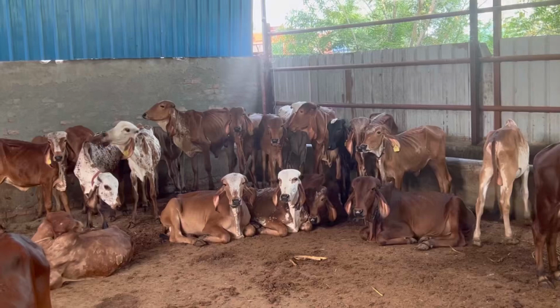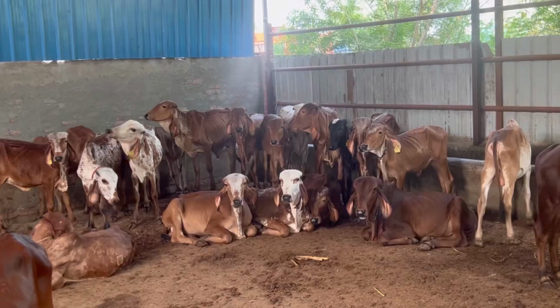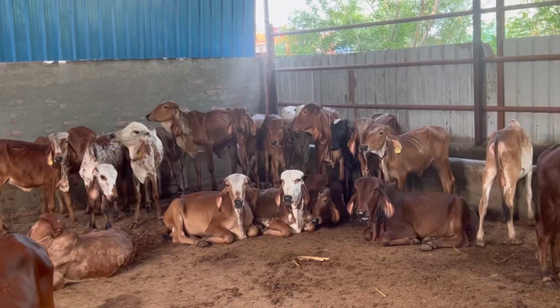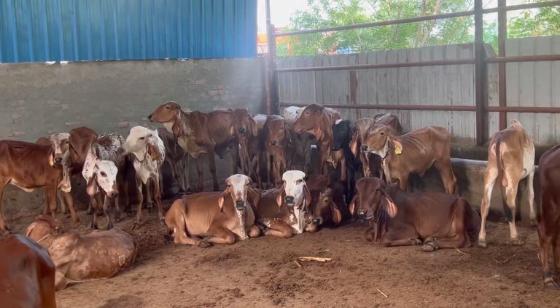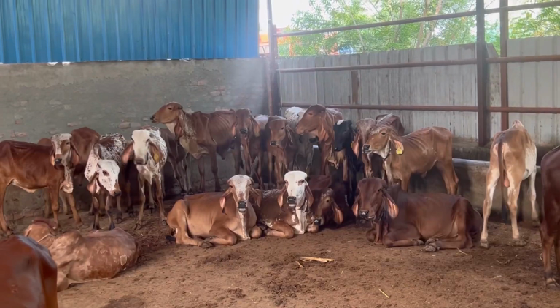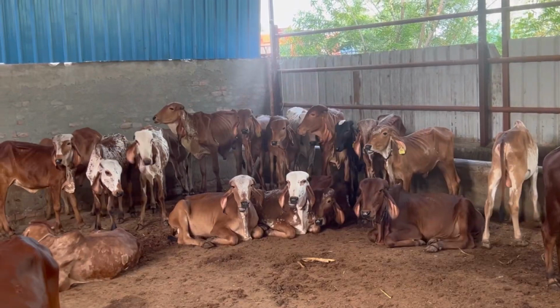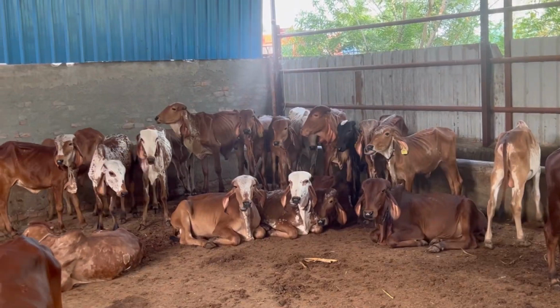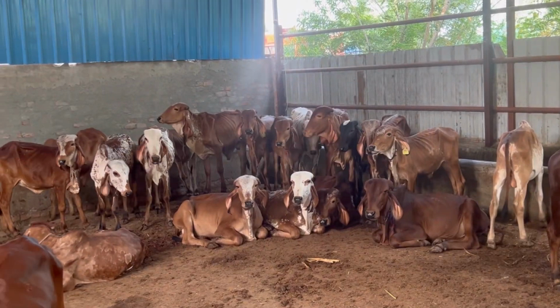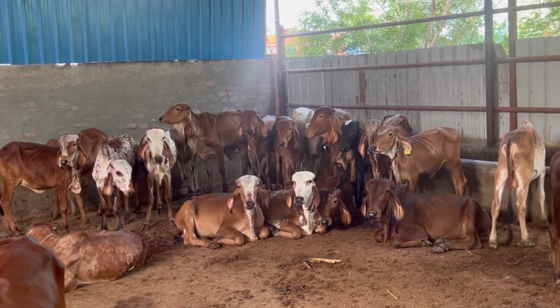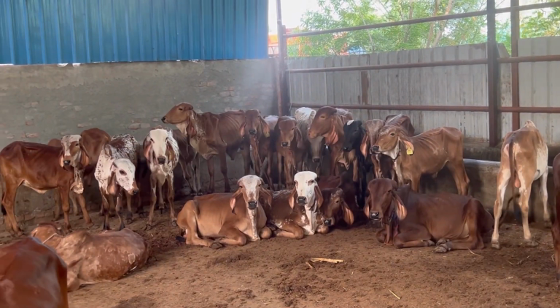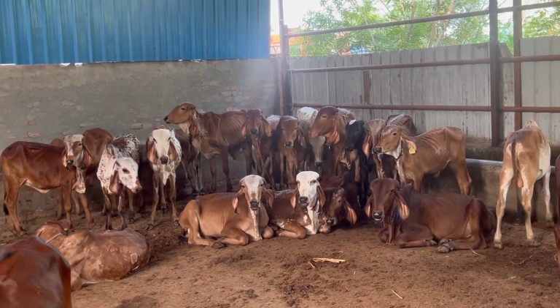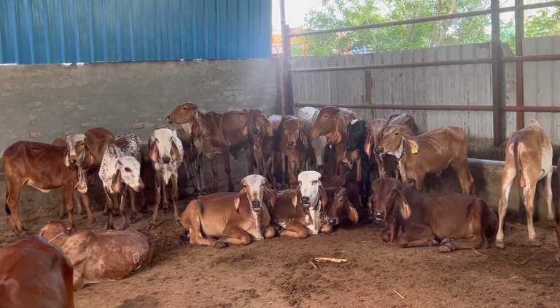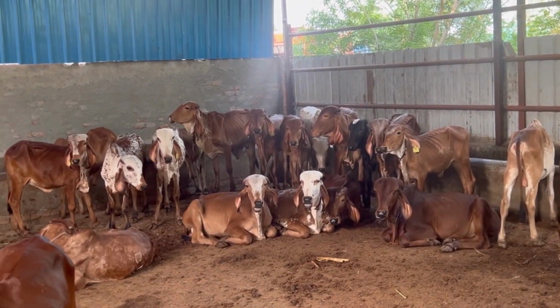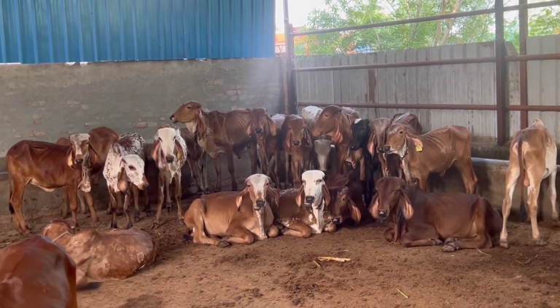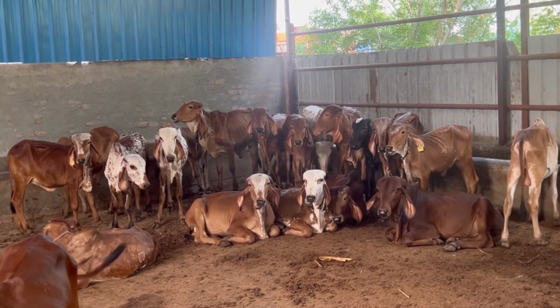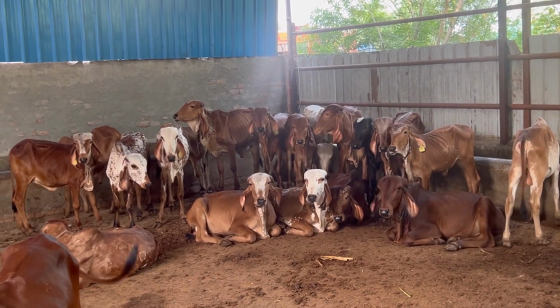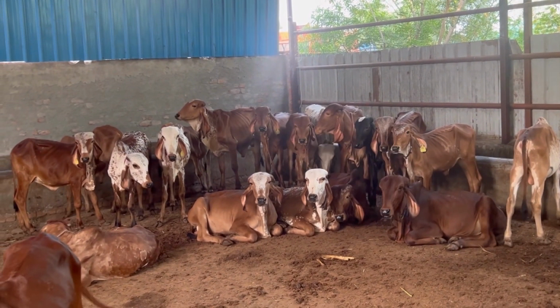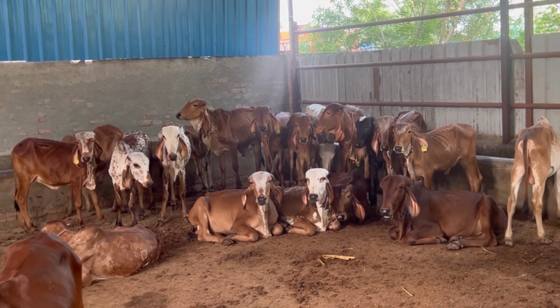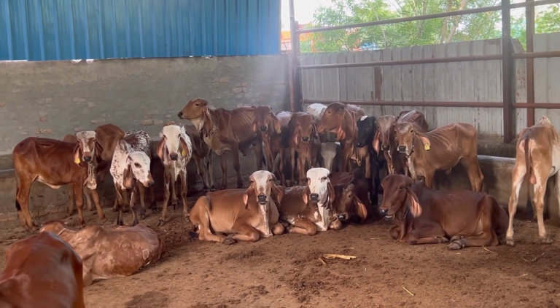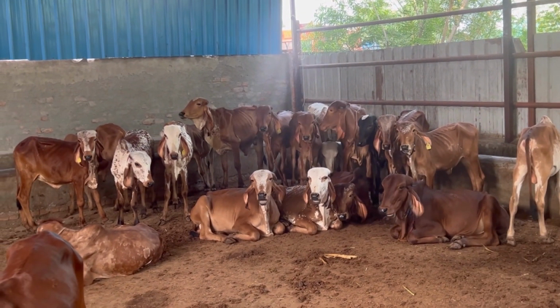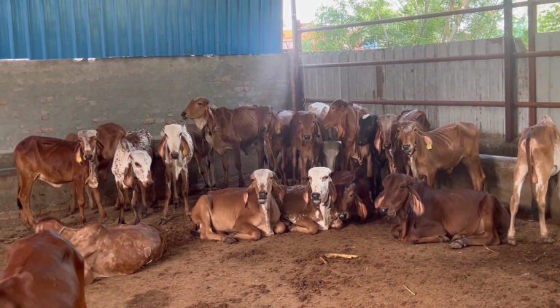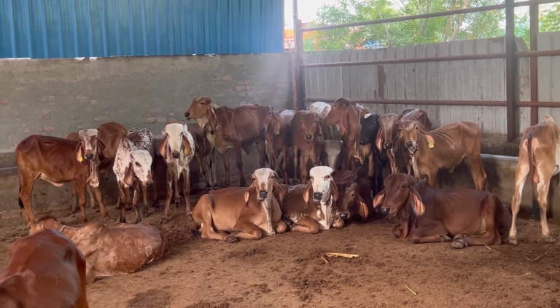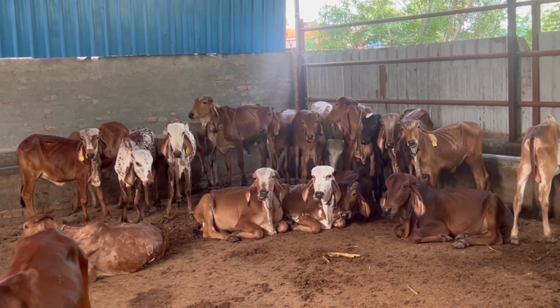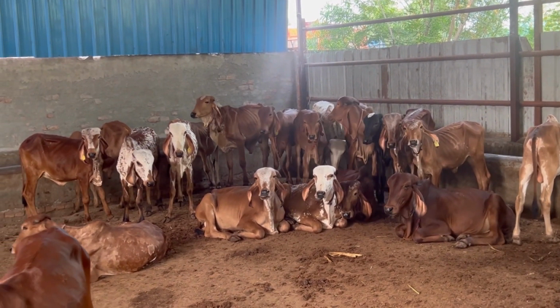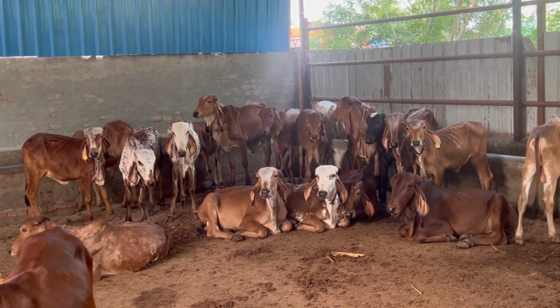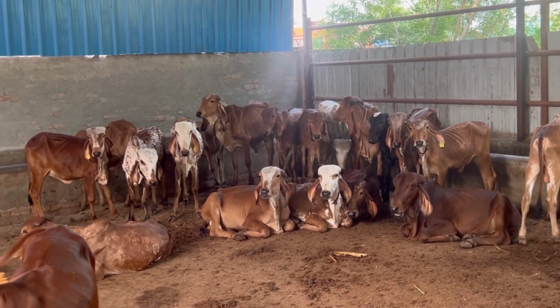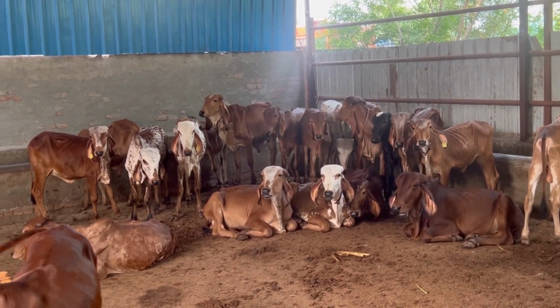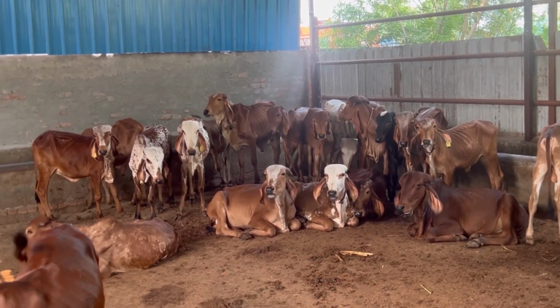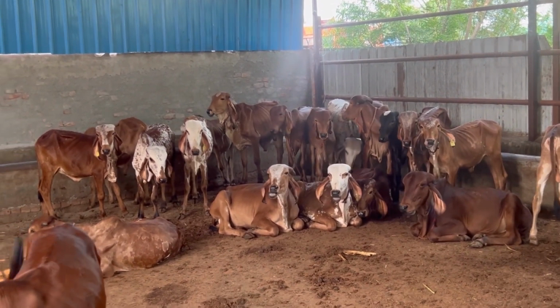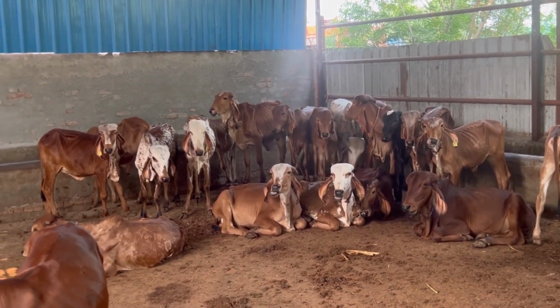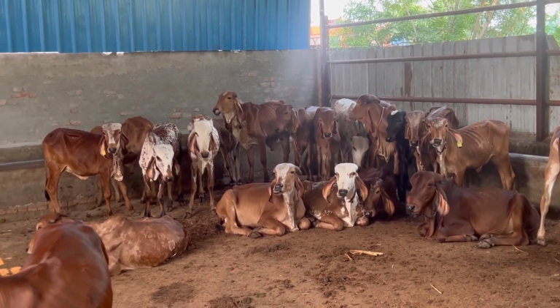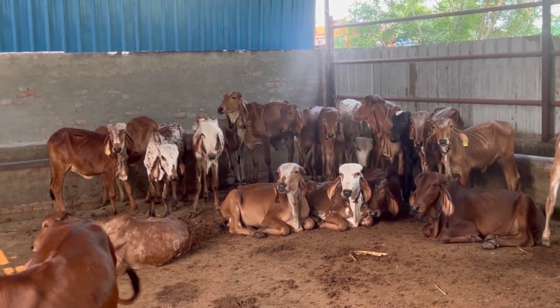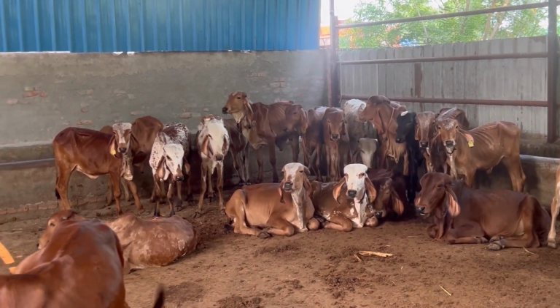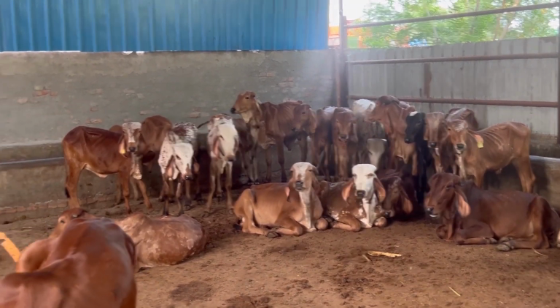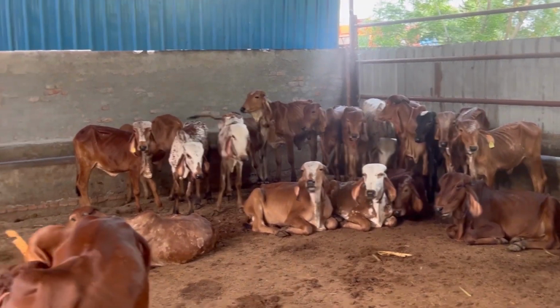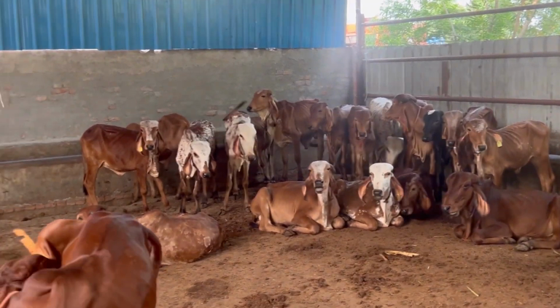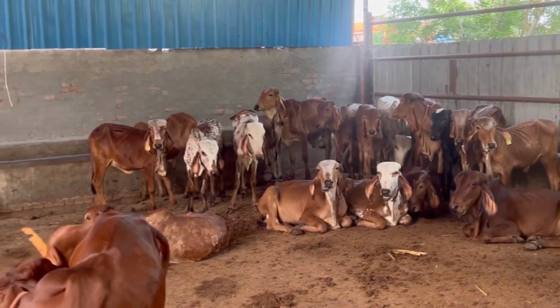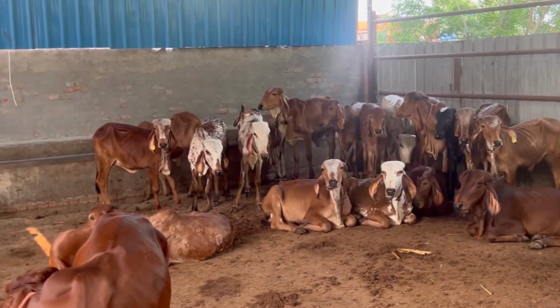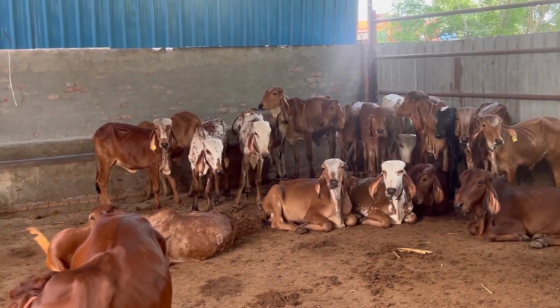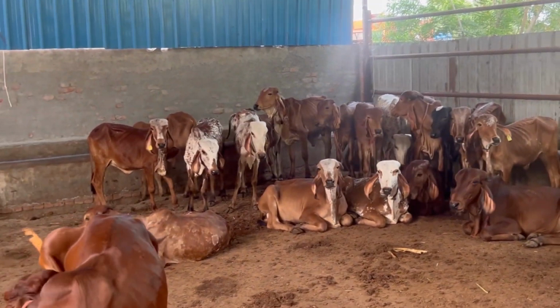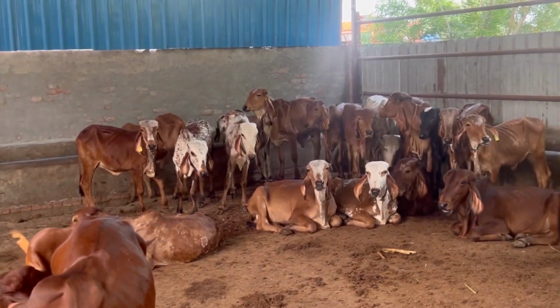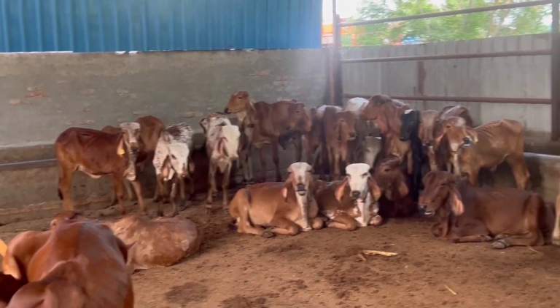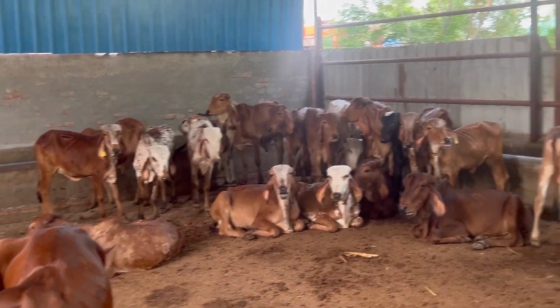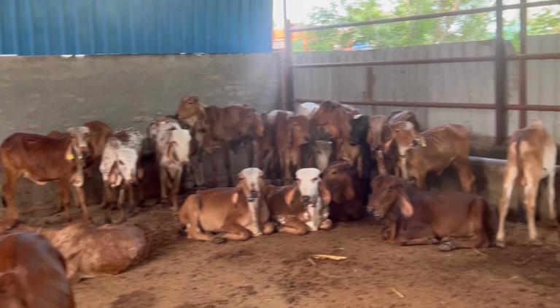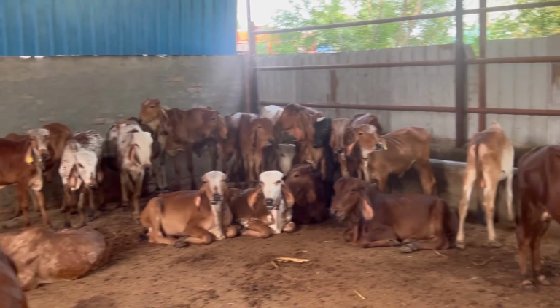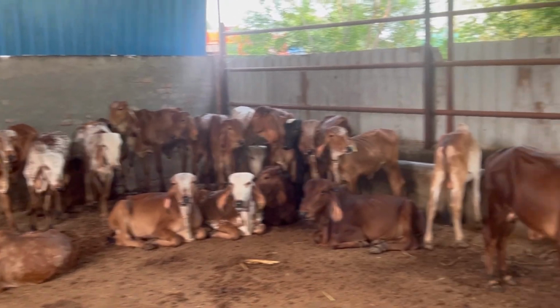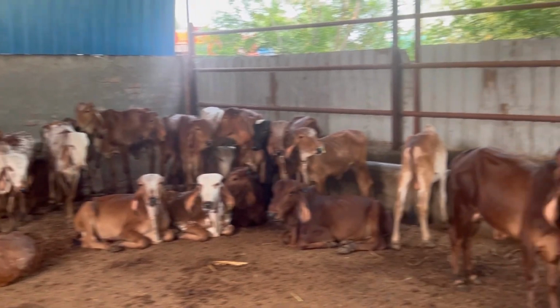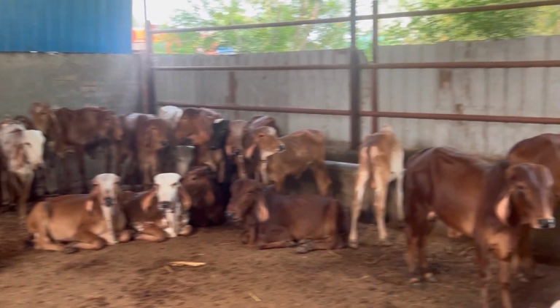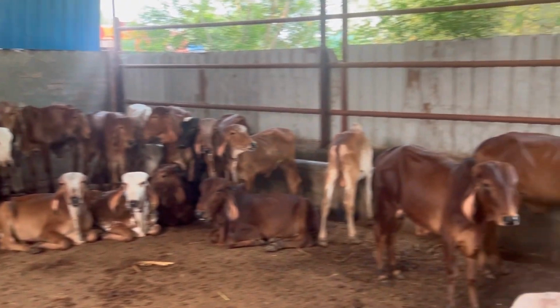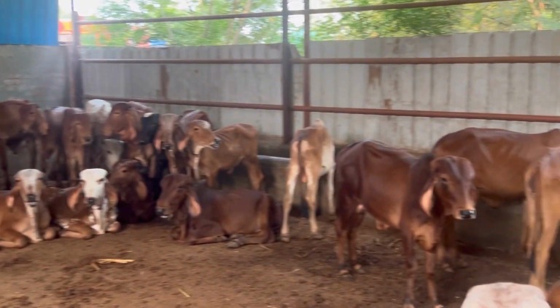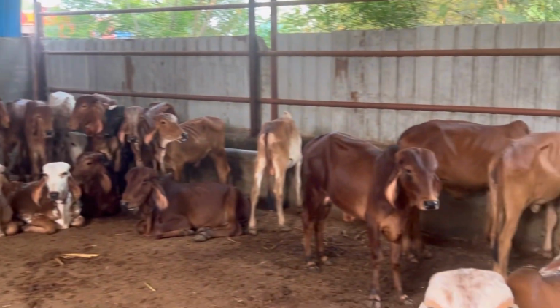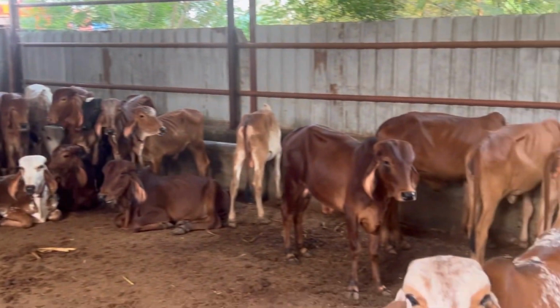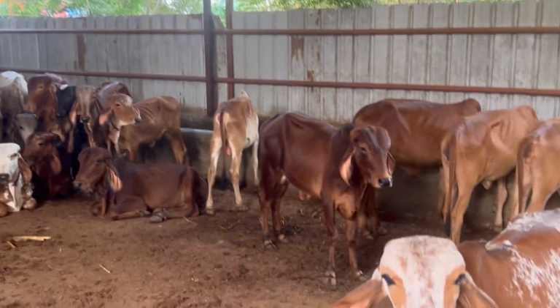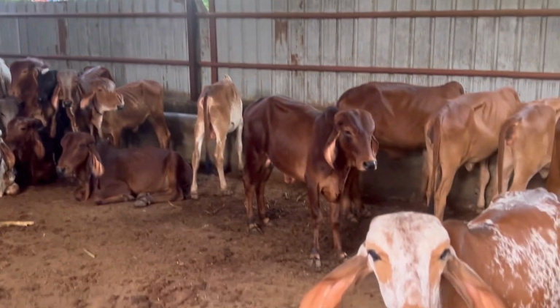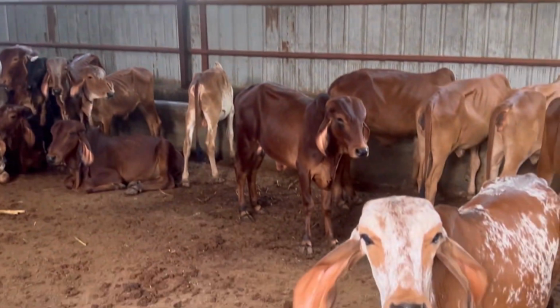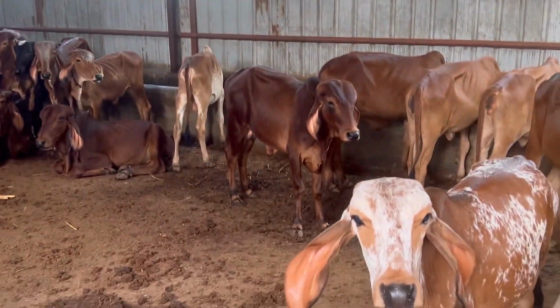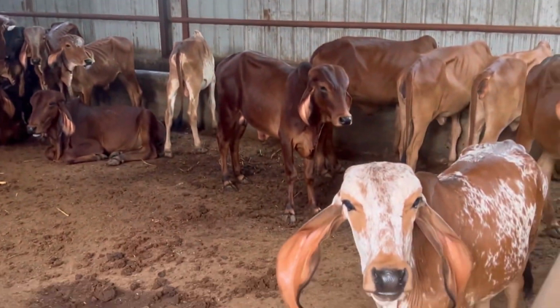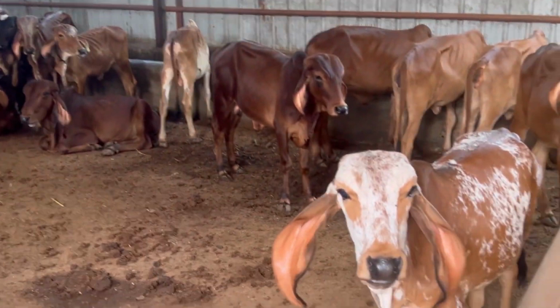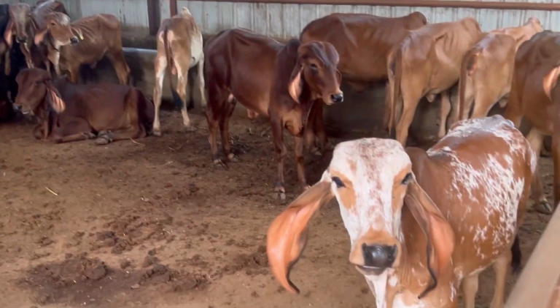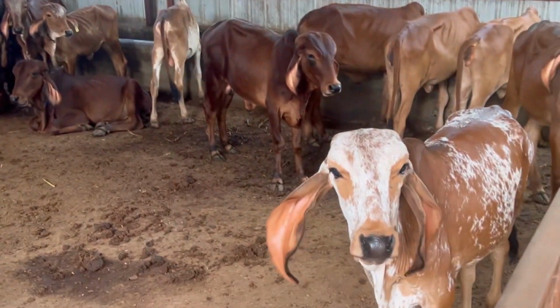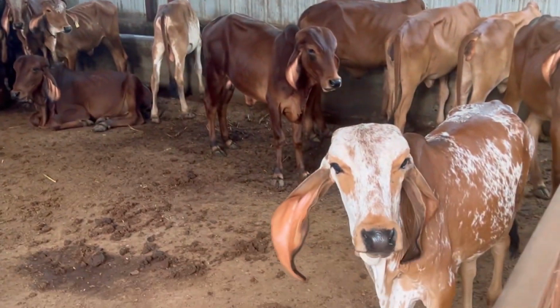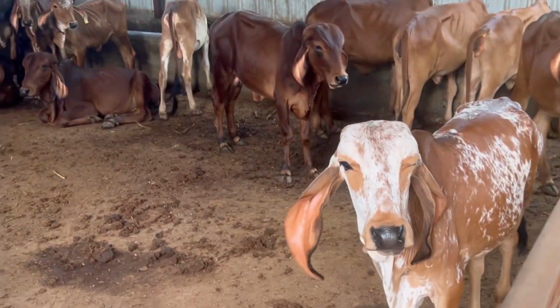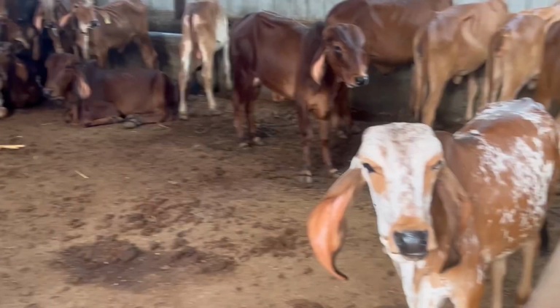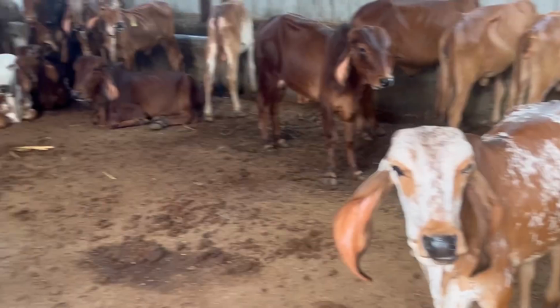Hello friends, welcome to our Gold Lev Dairy Farm. As you can see, there are so many beautiful children.